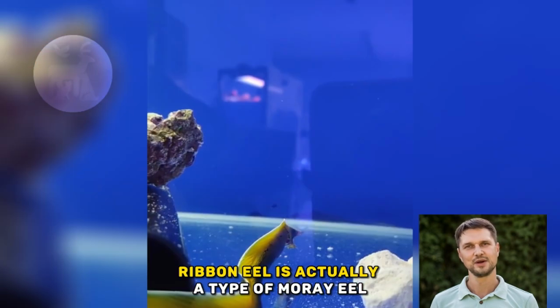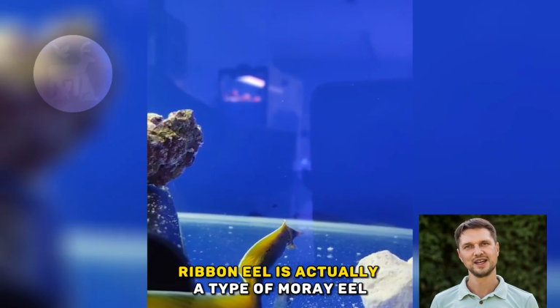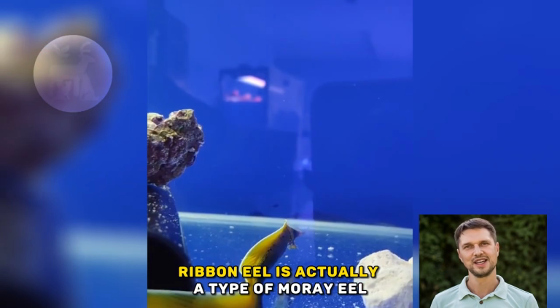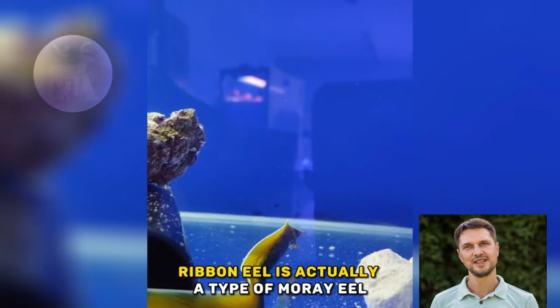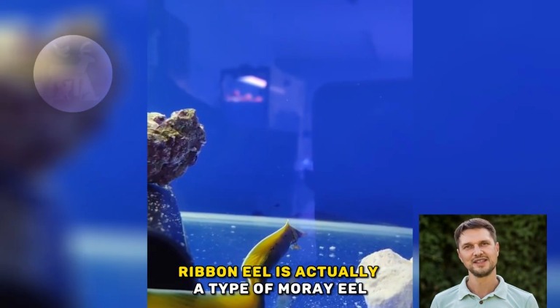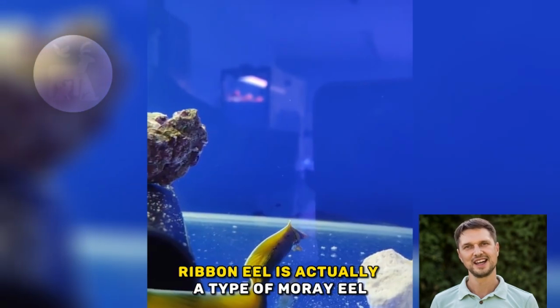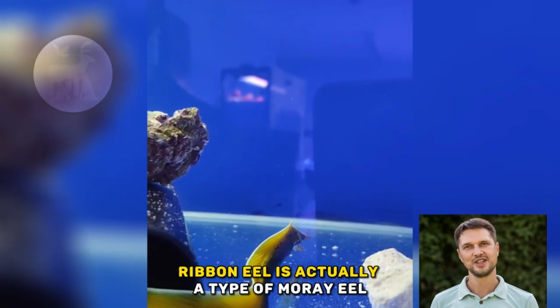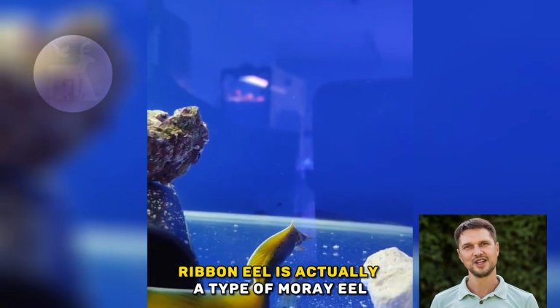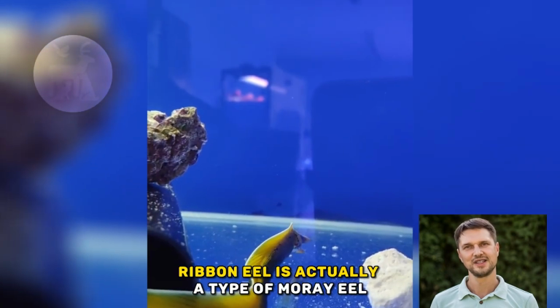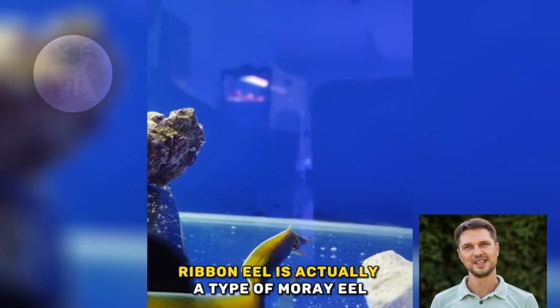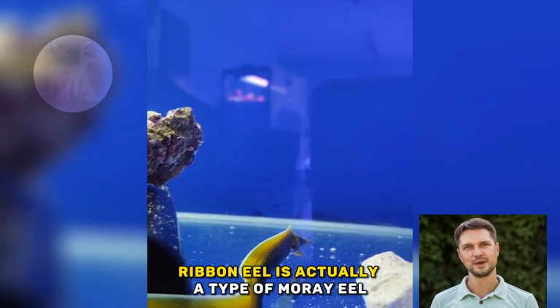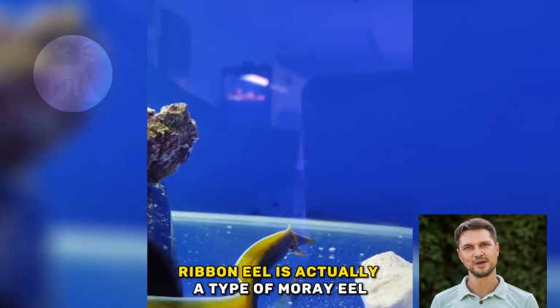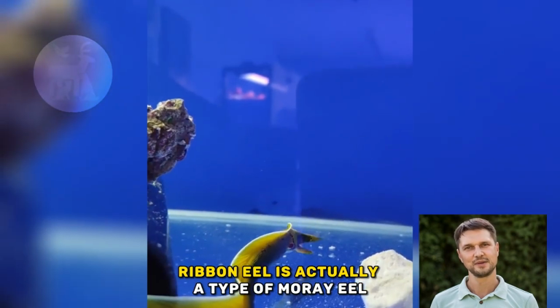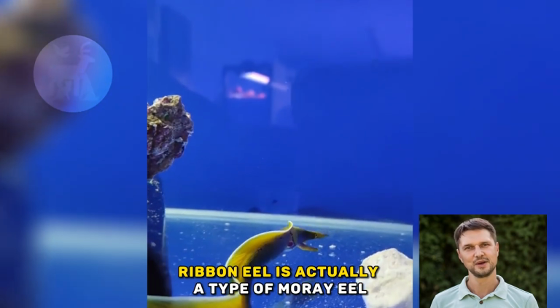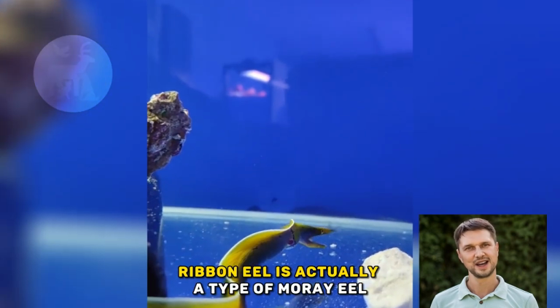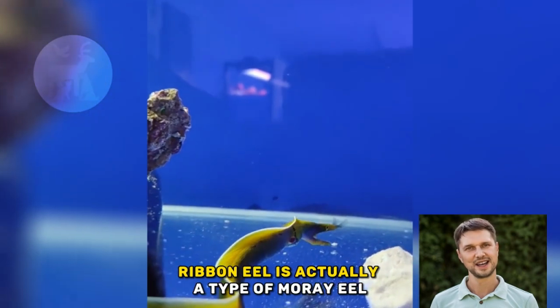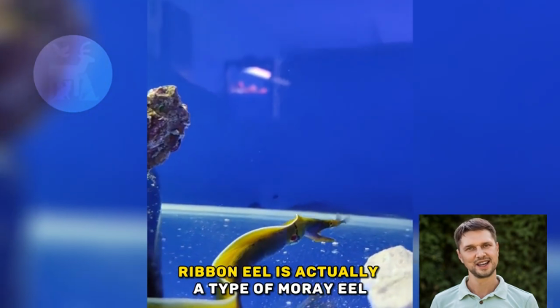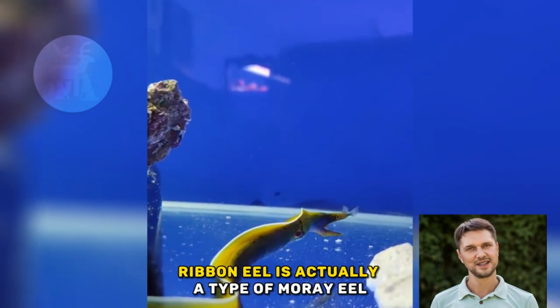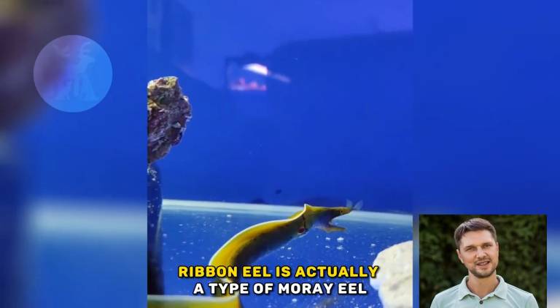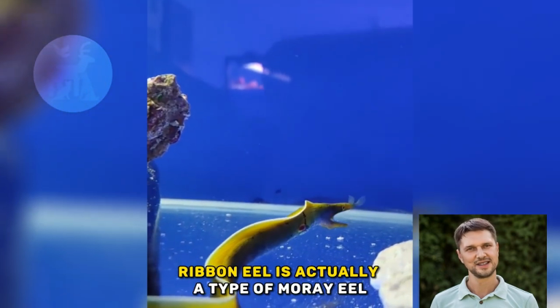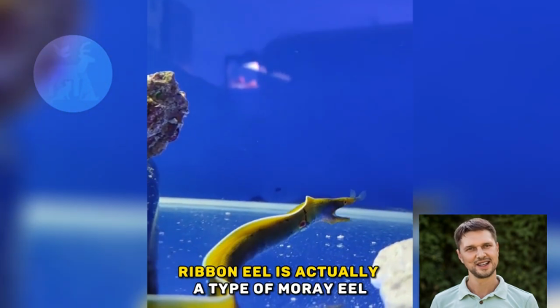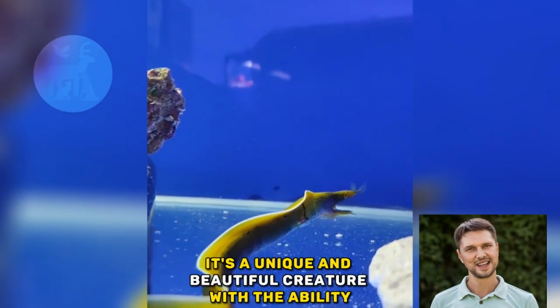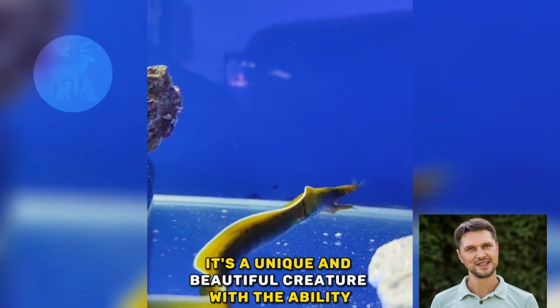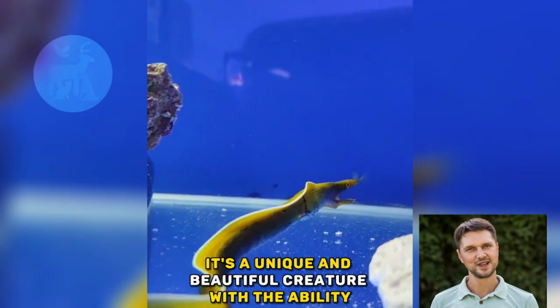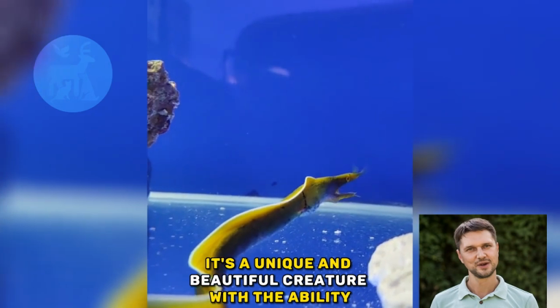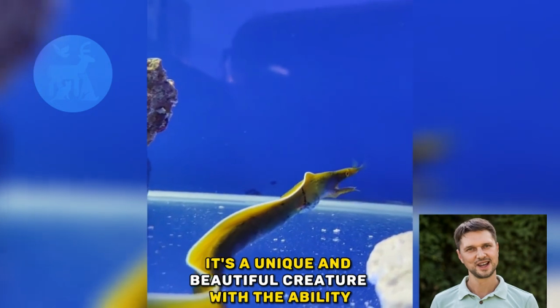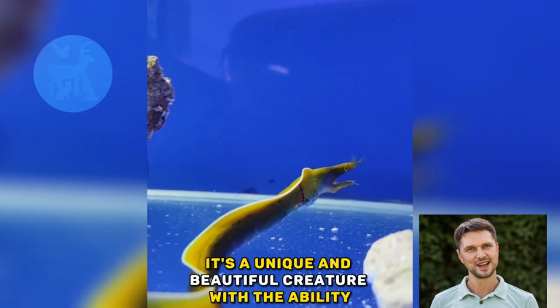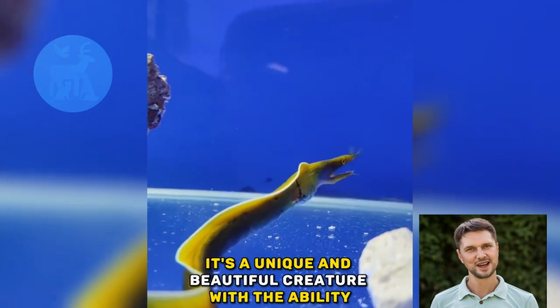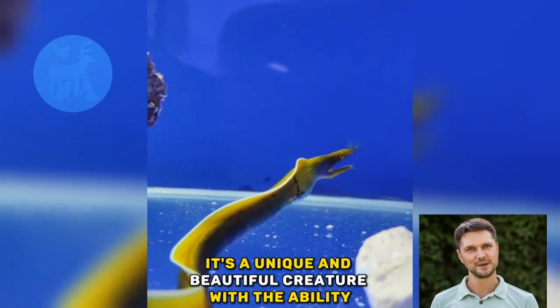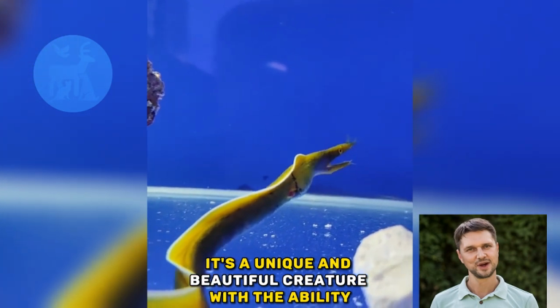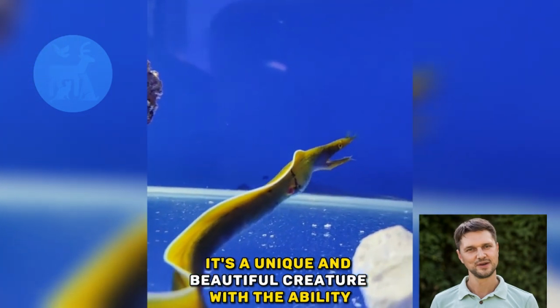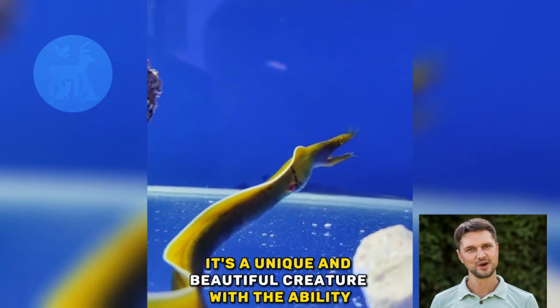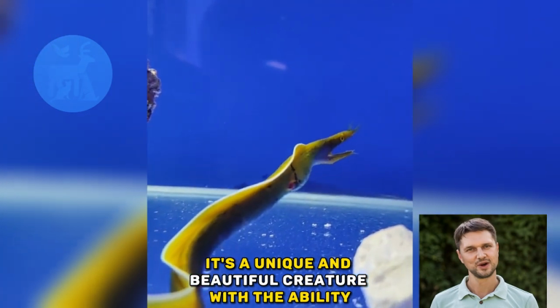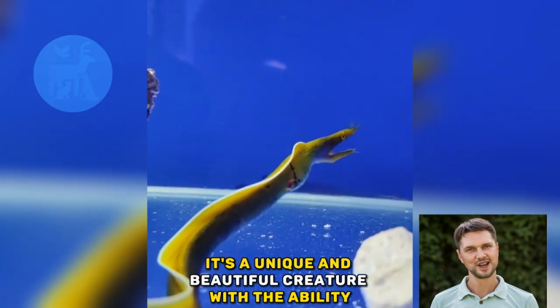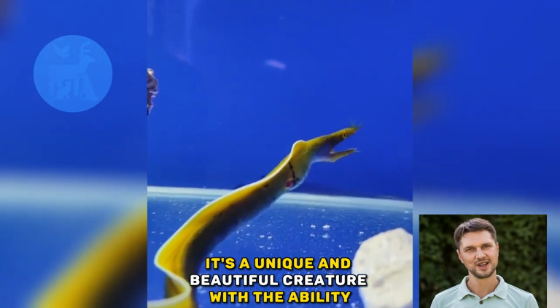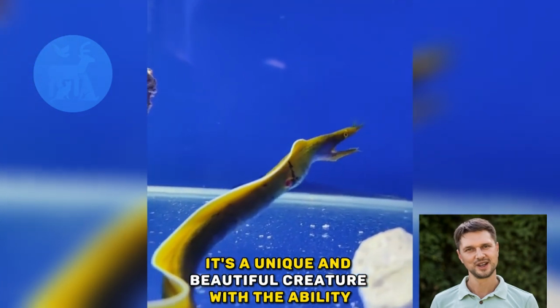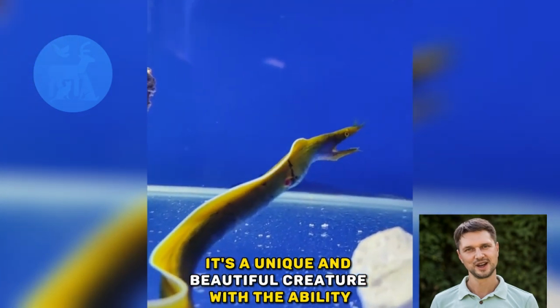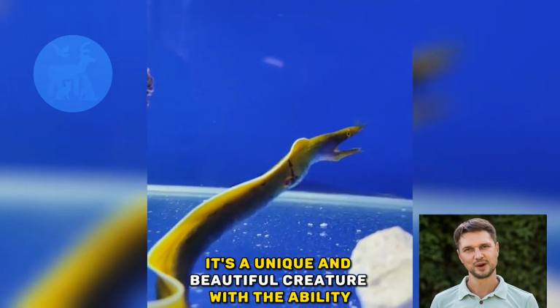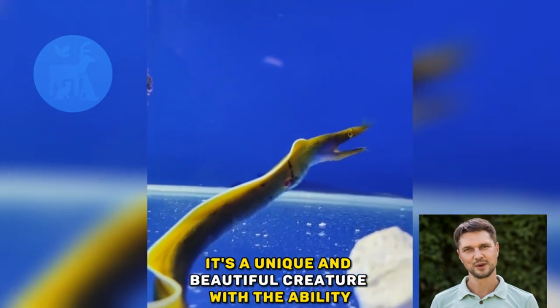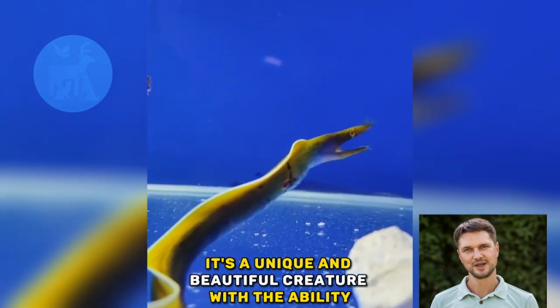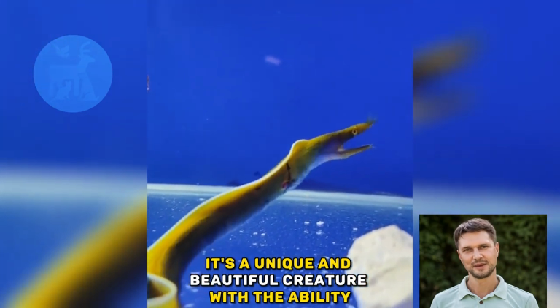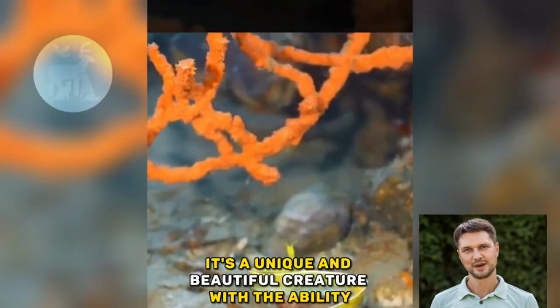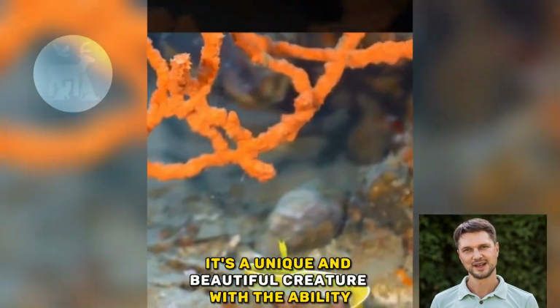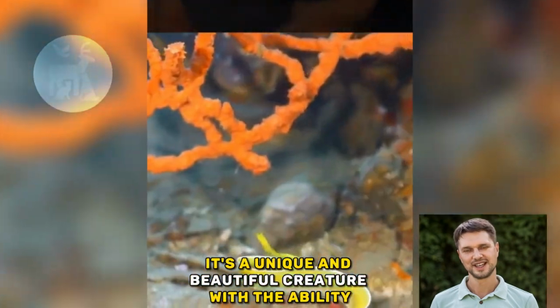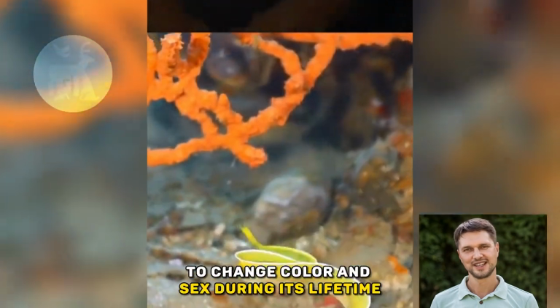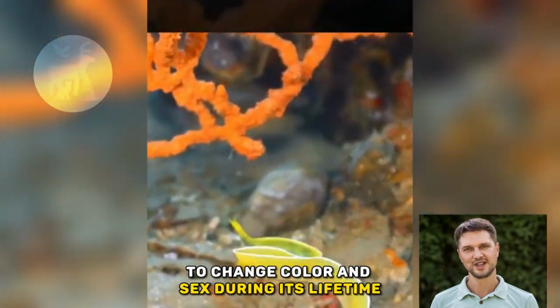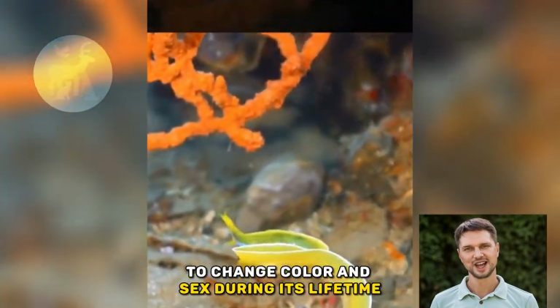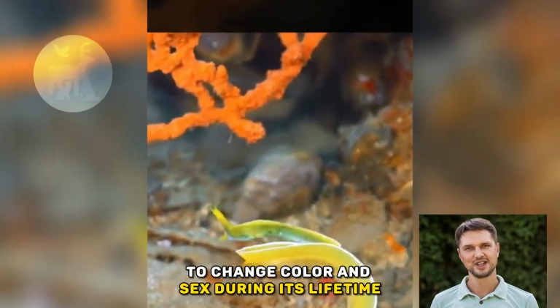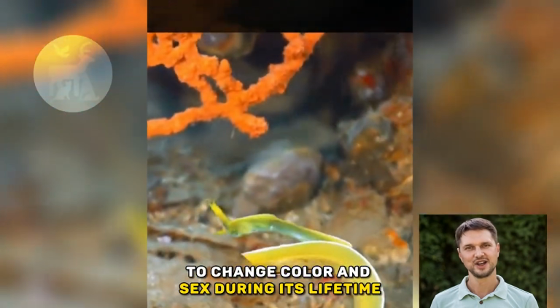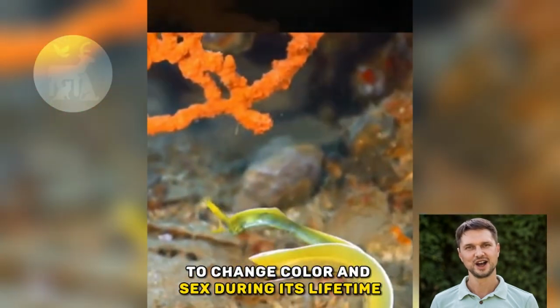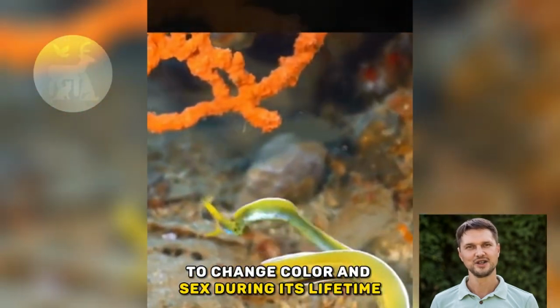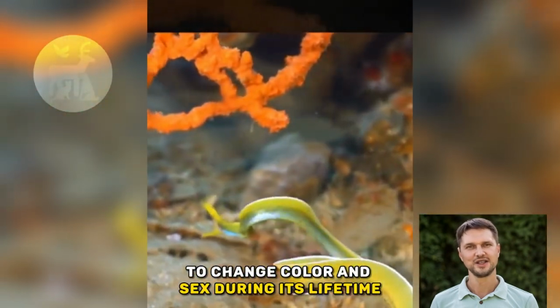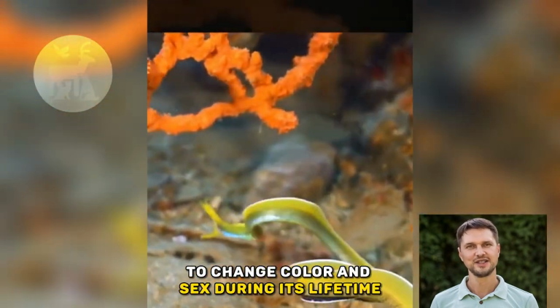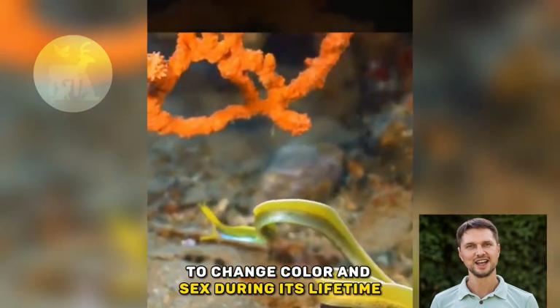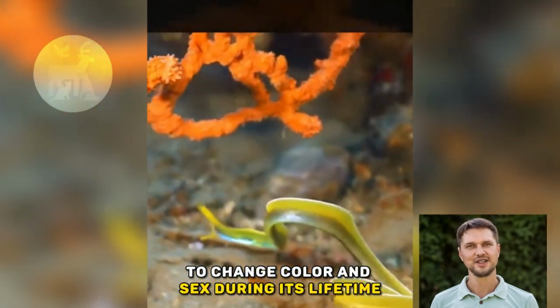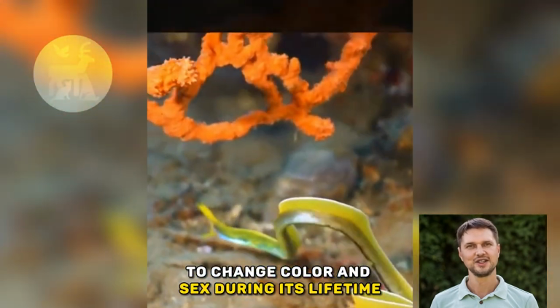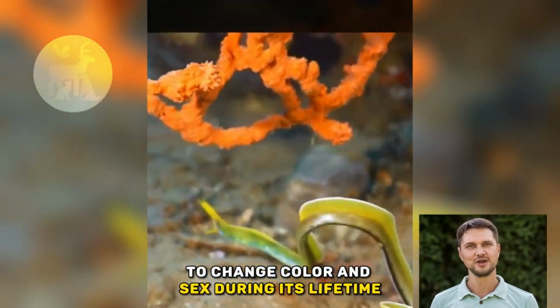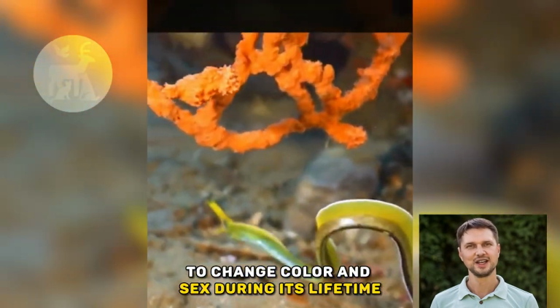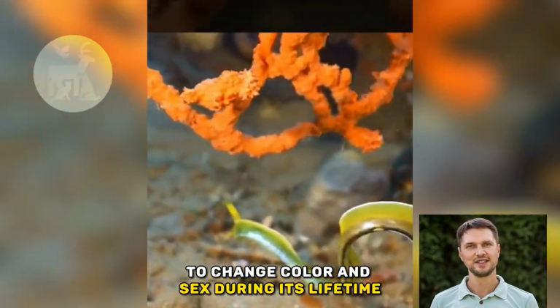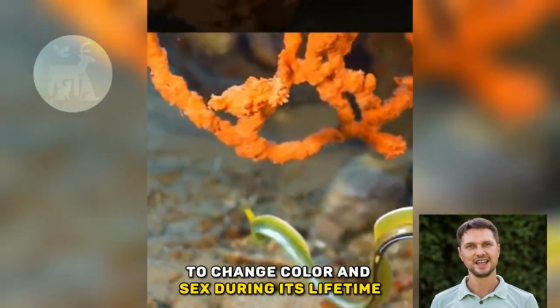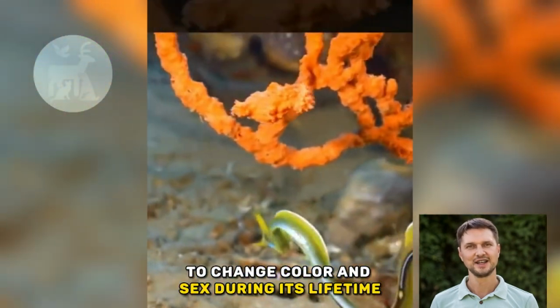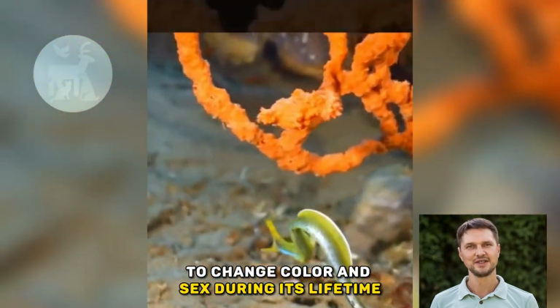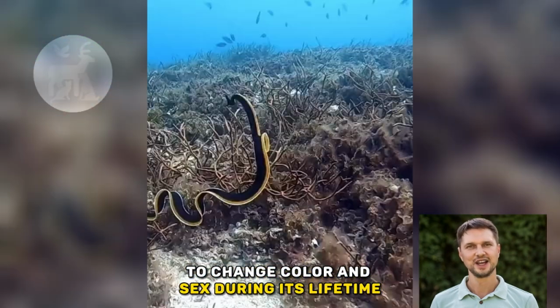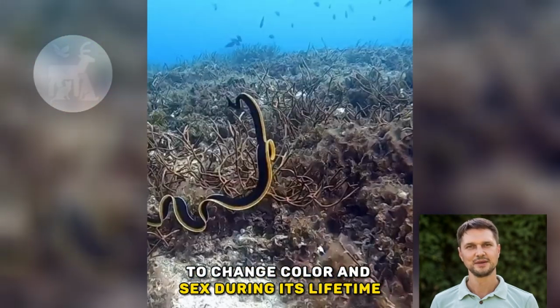The ribbon eel is actually a type of moray eel. It's a unique and beautiful creature, with the ability to change color and sex during its lifetime.